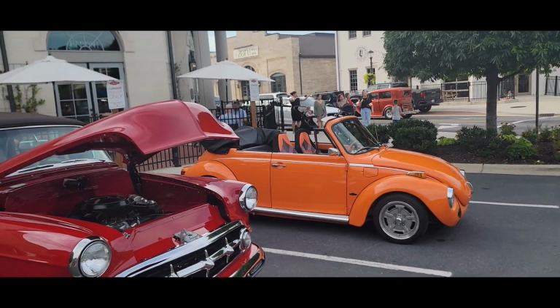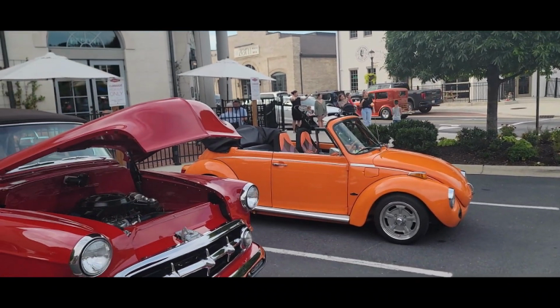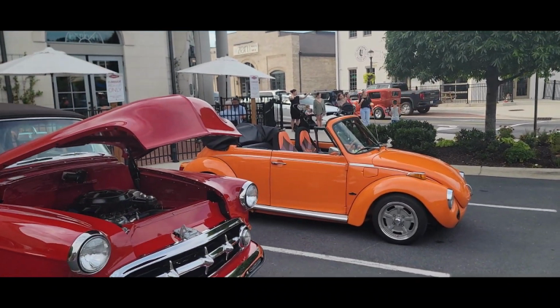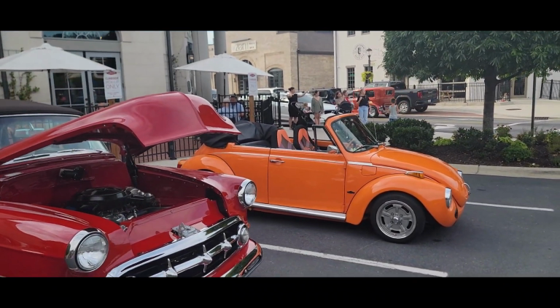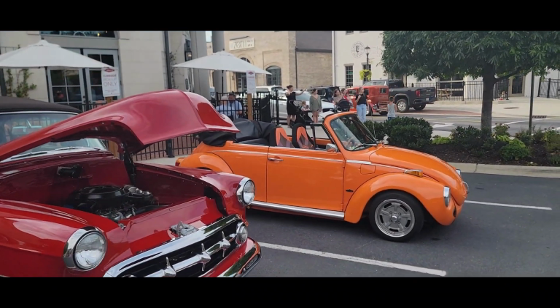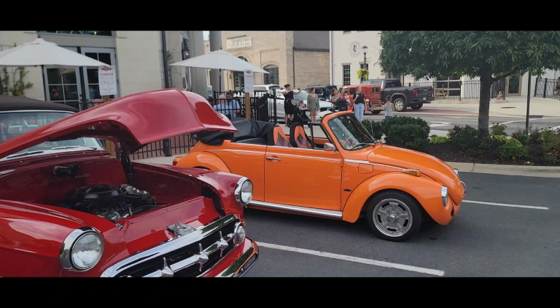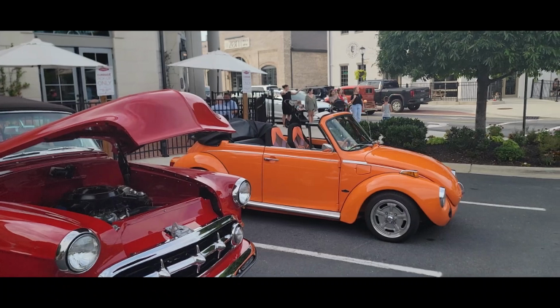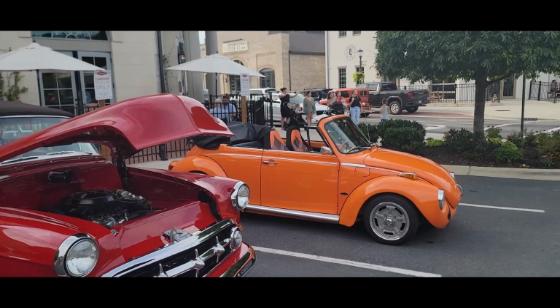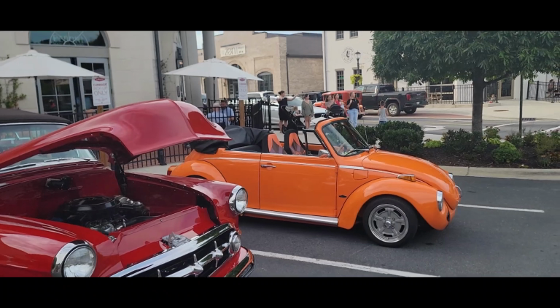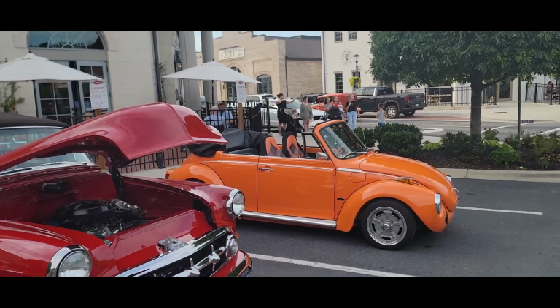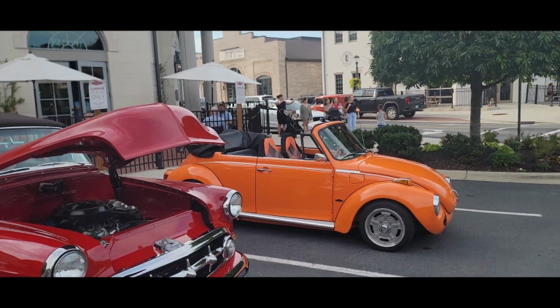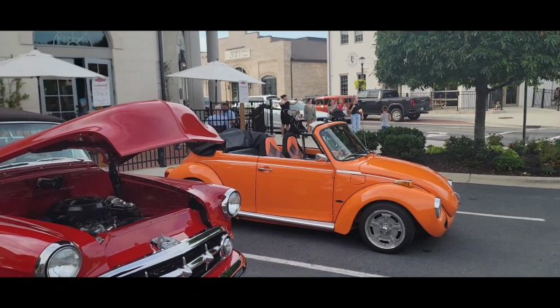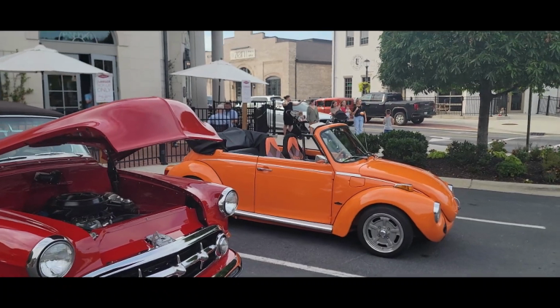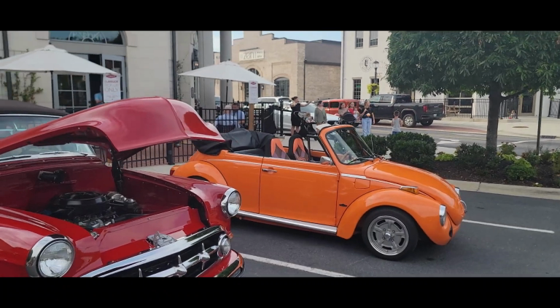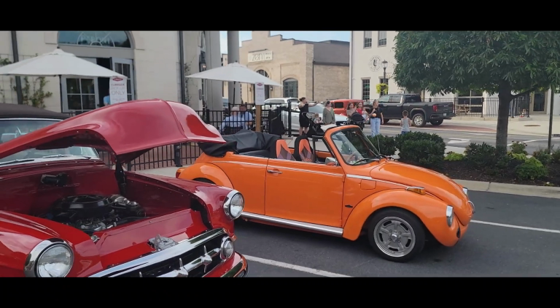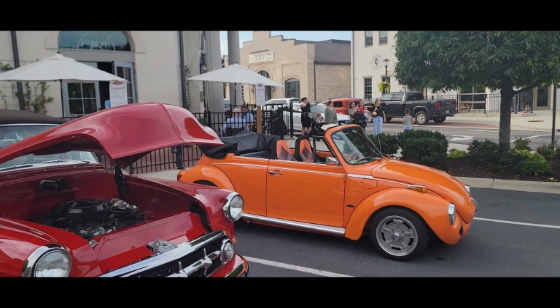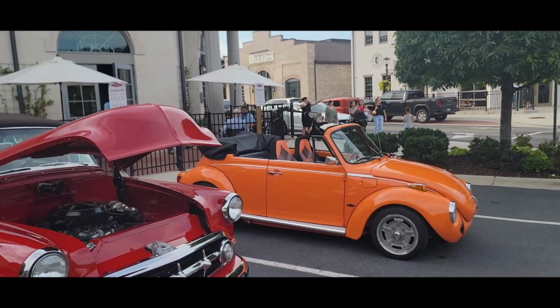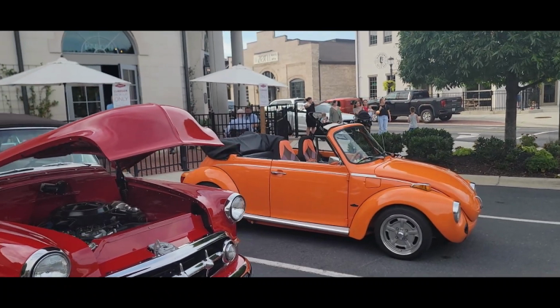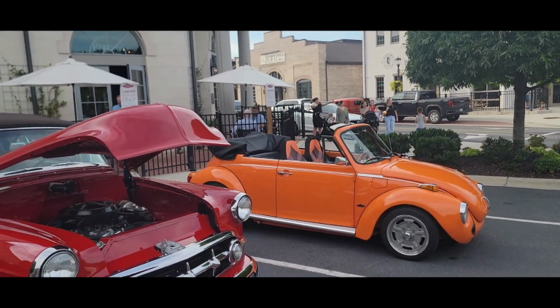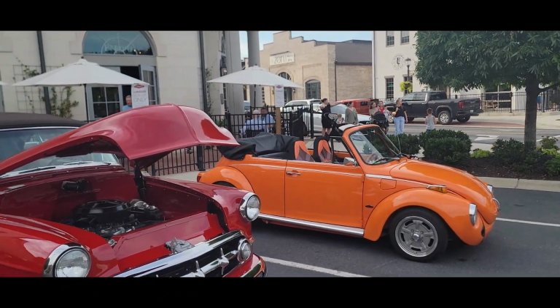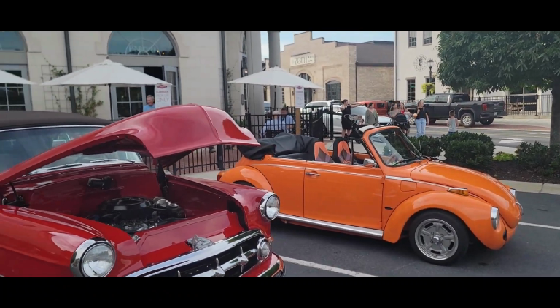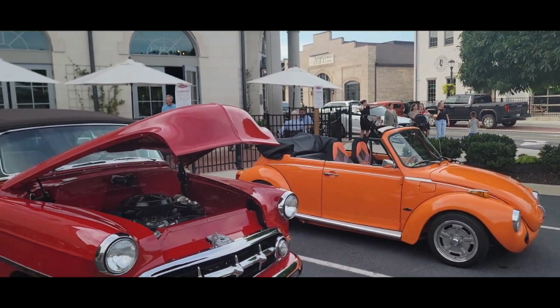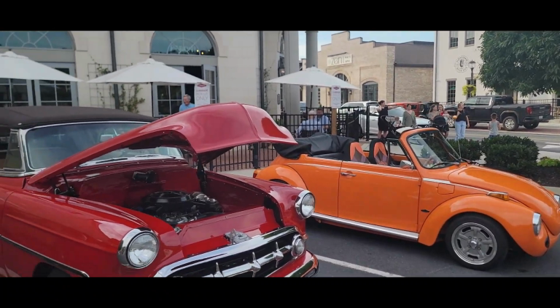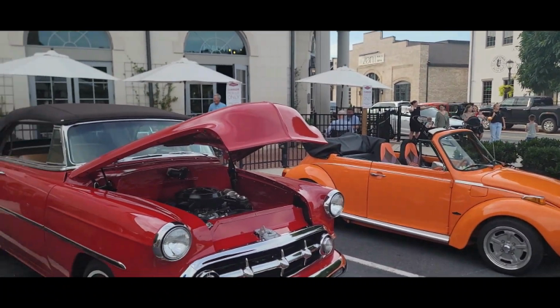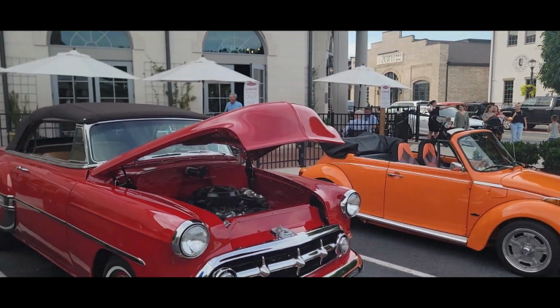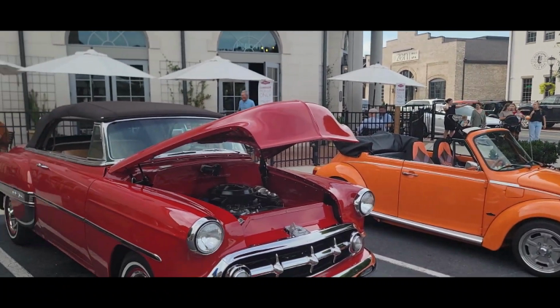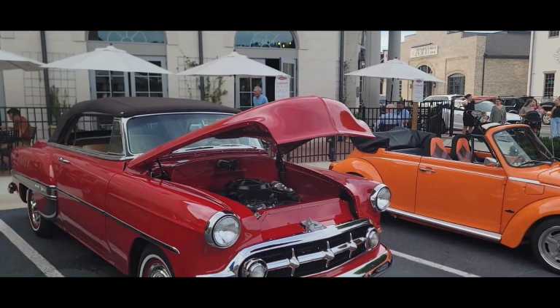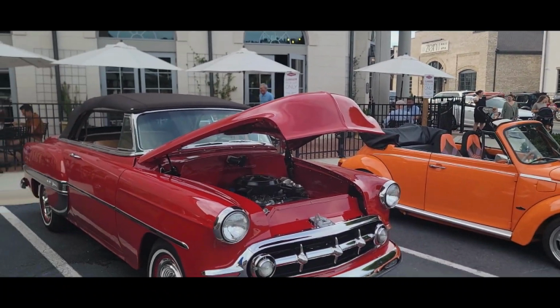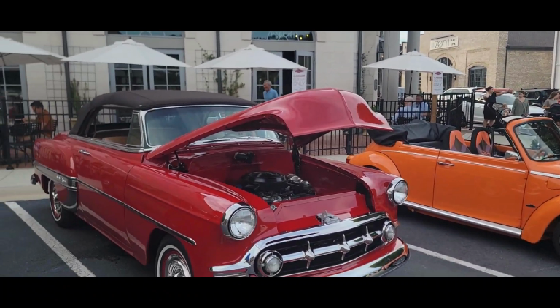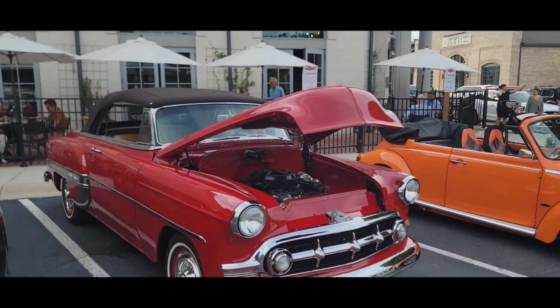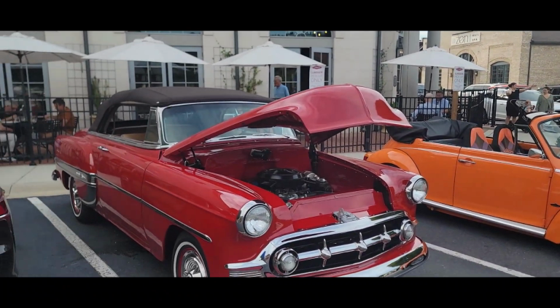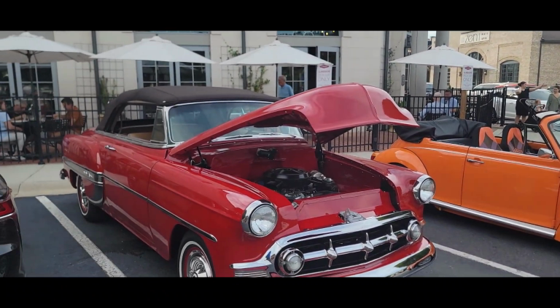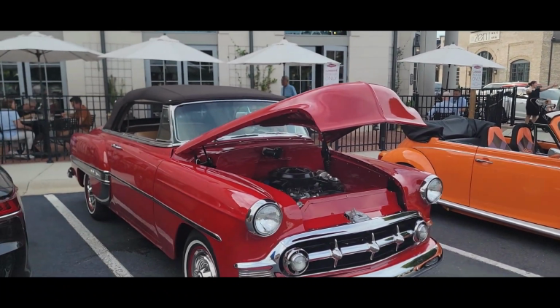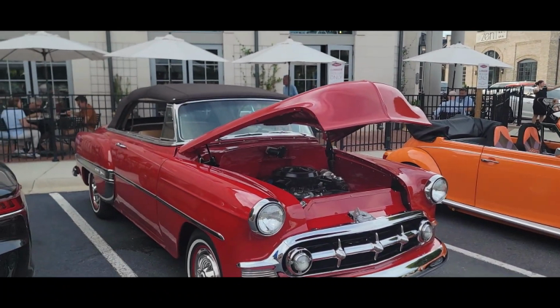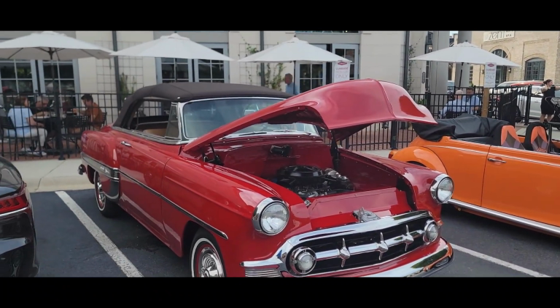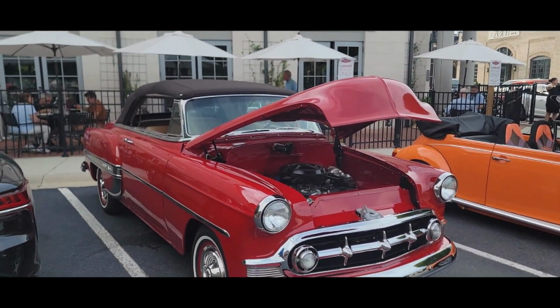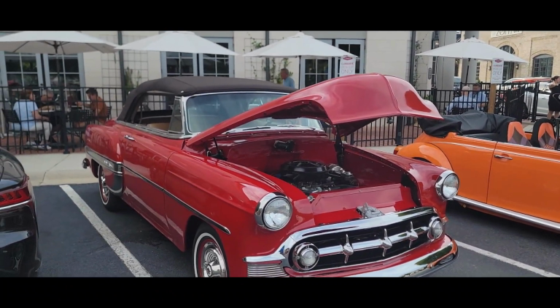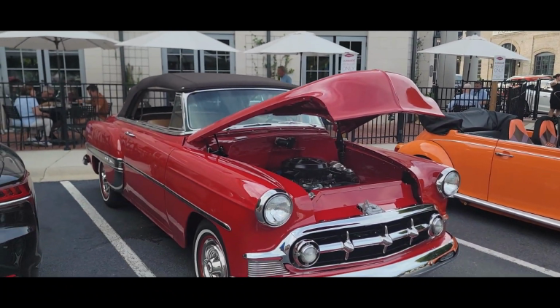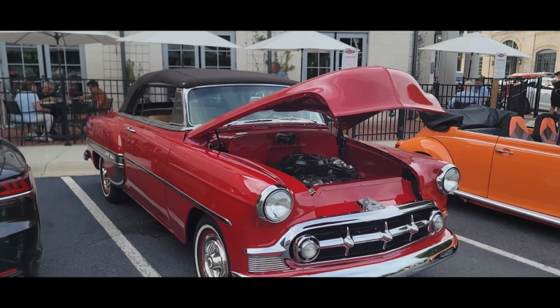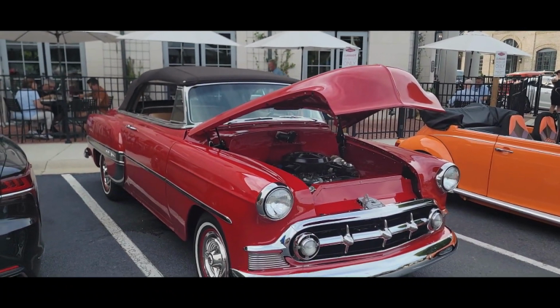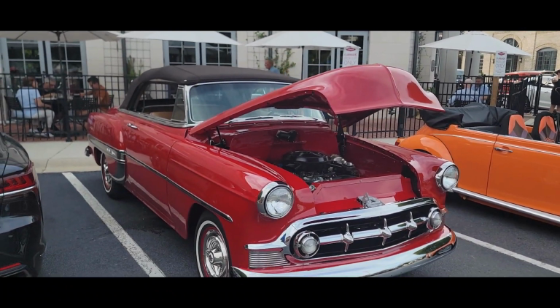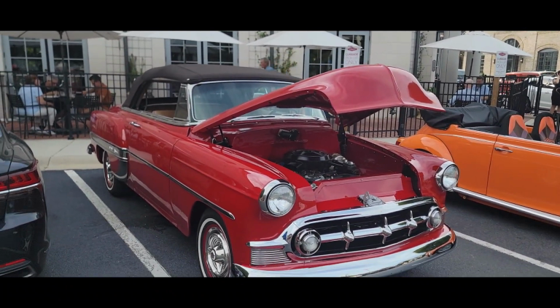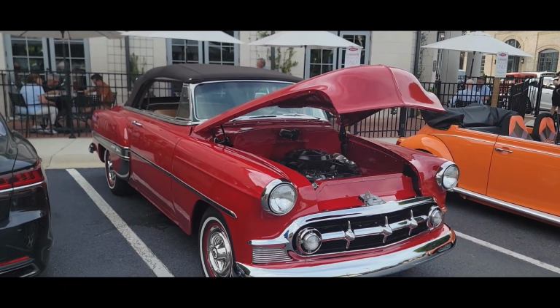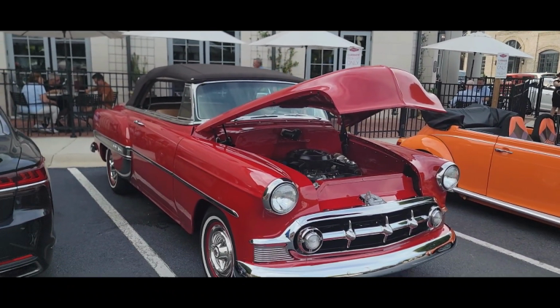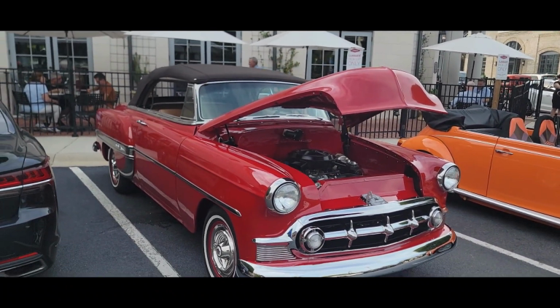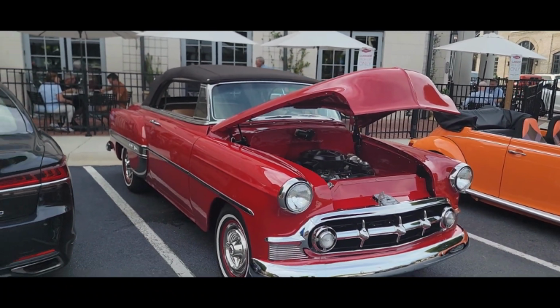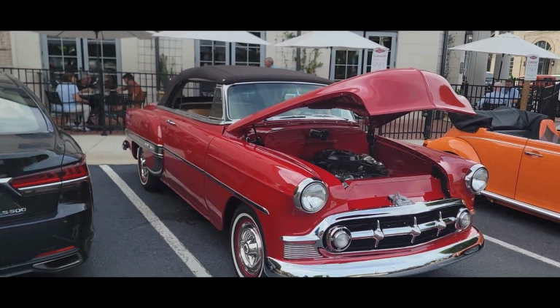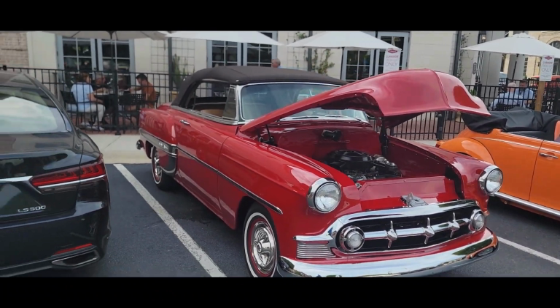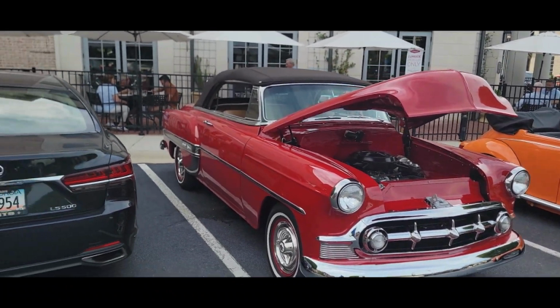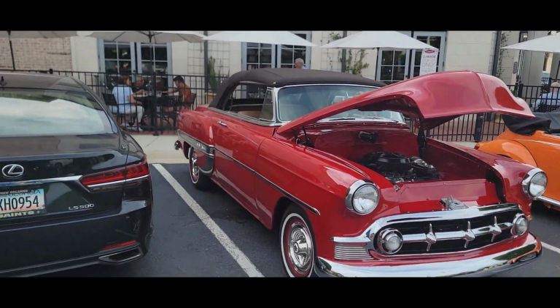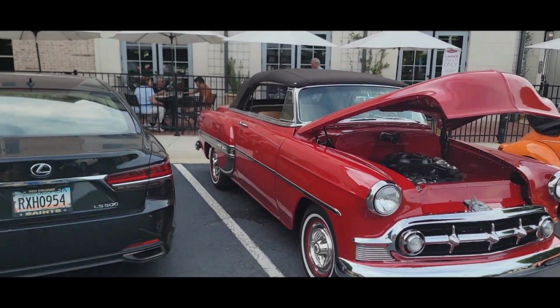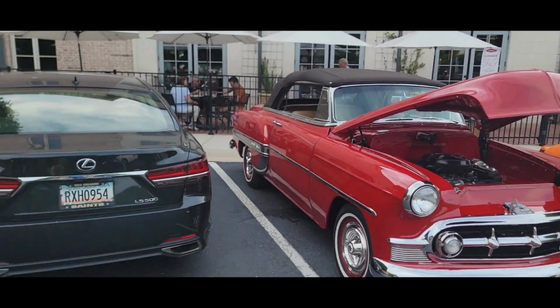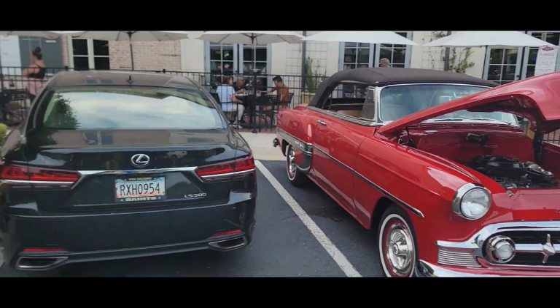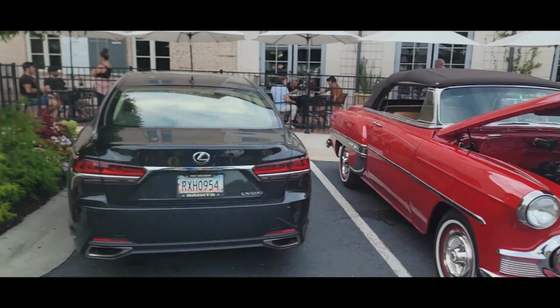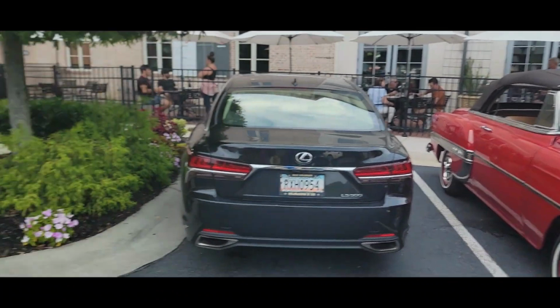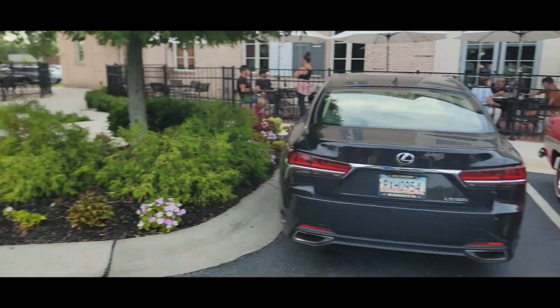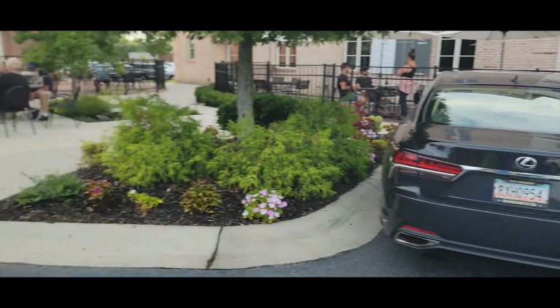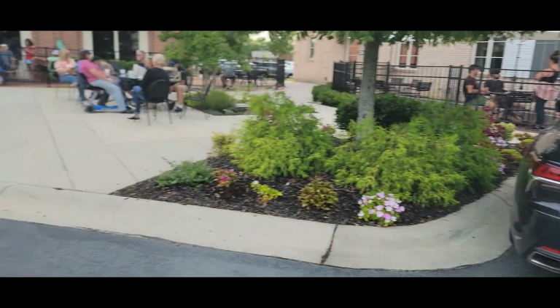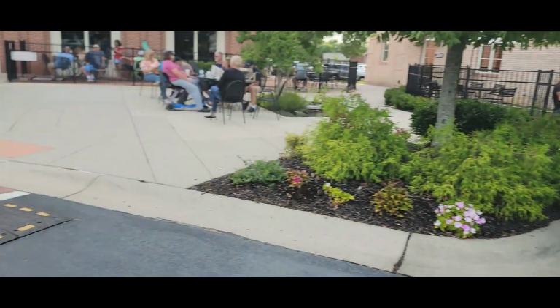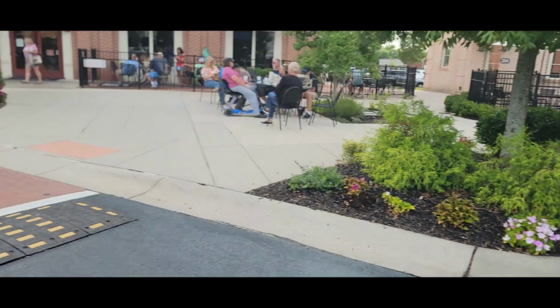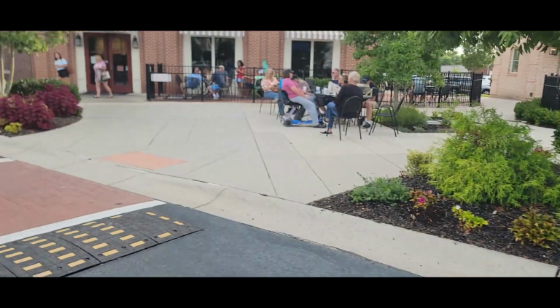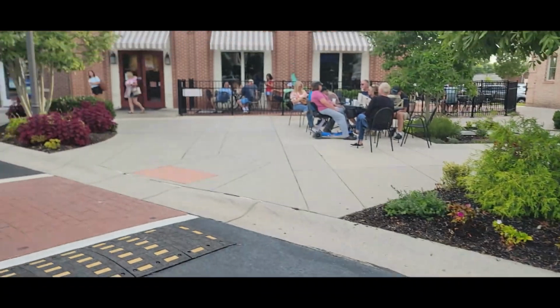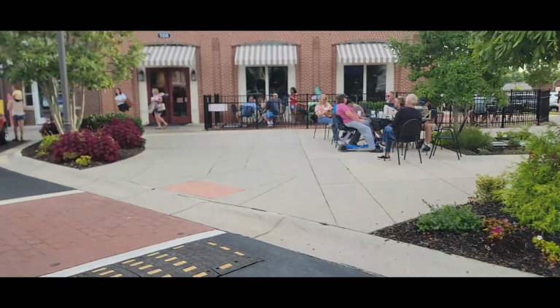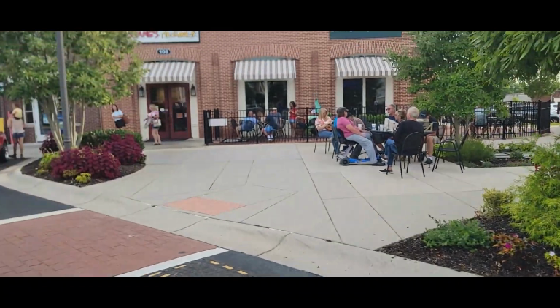This little bug is one of our regulars. This is John Long's car. He's got several cars.